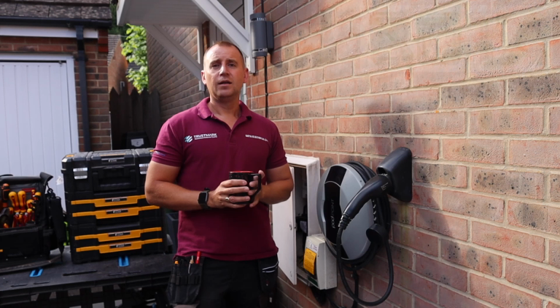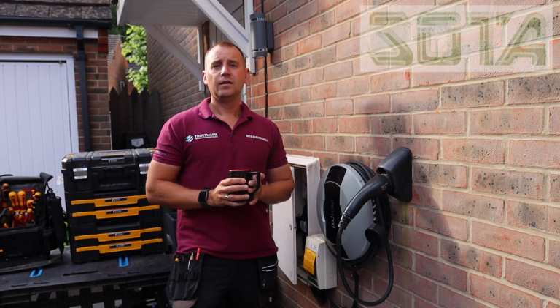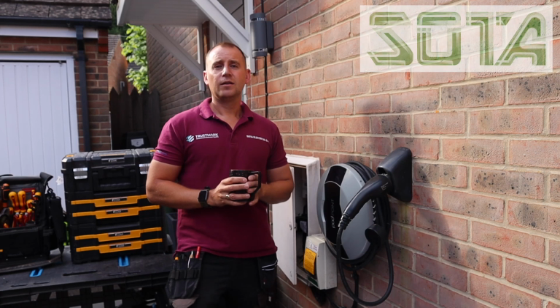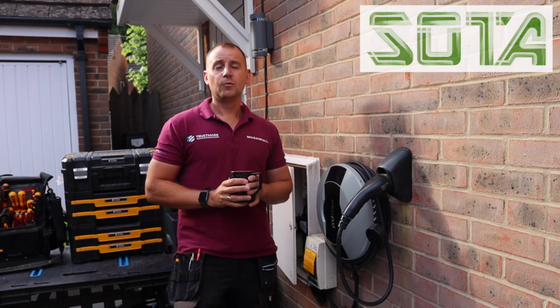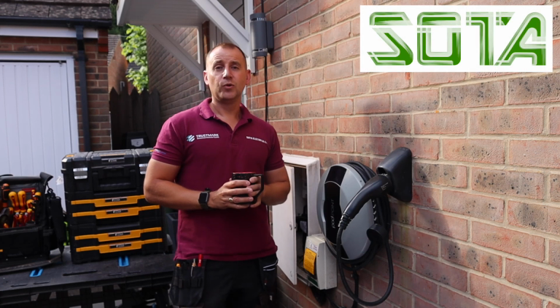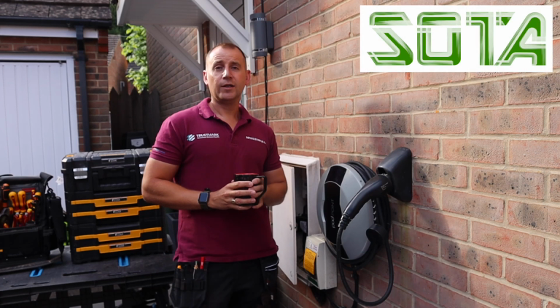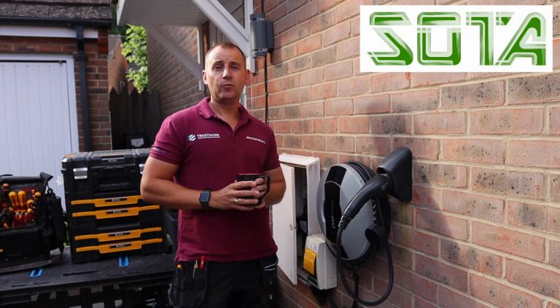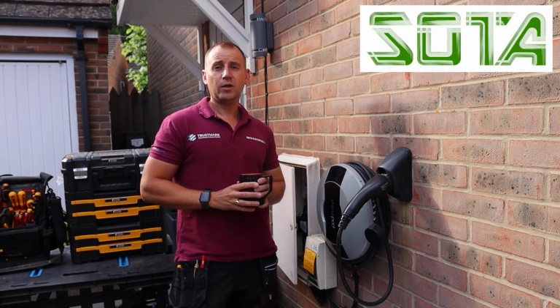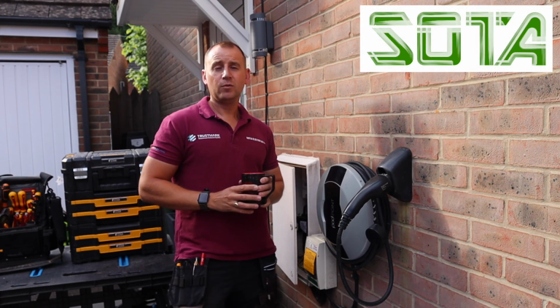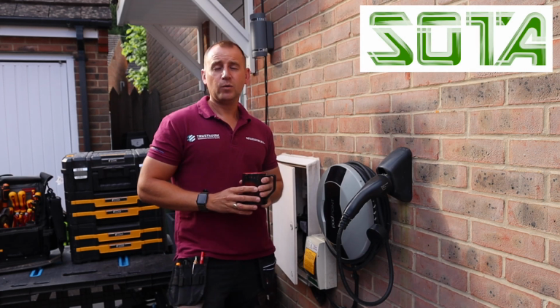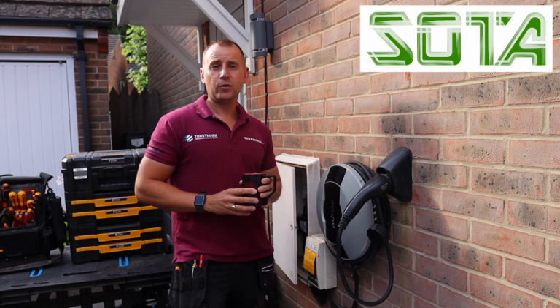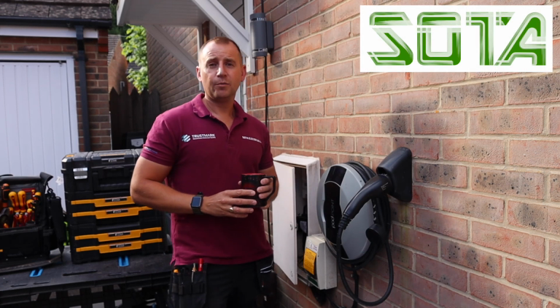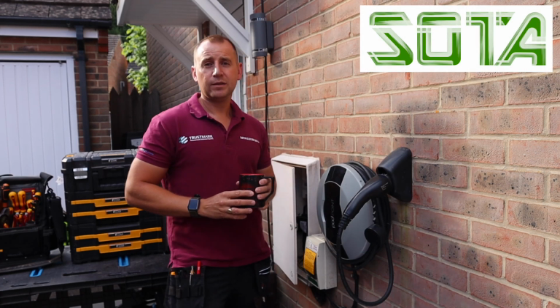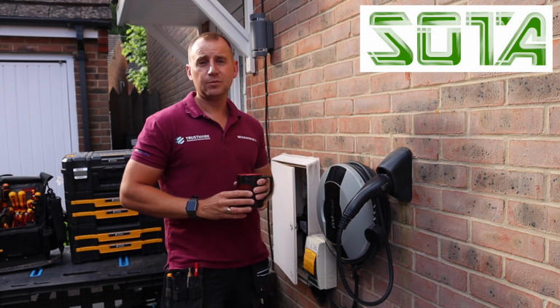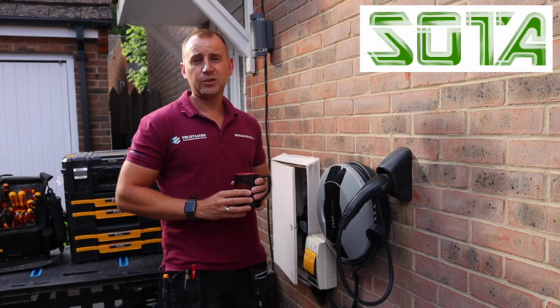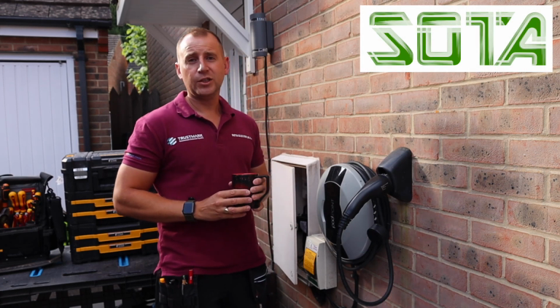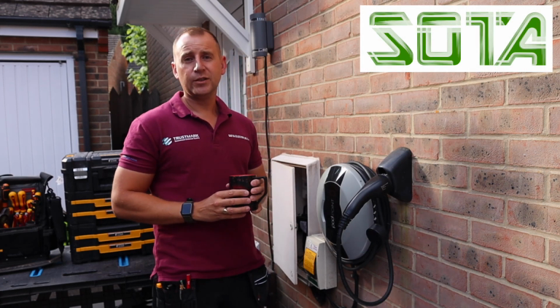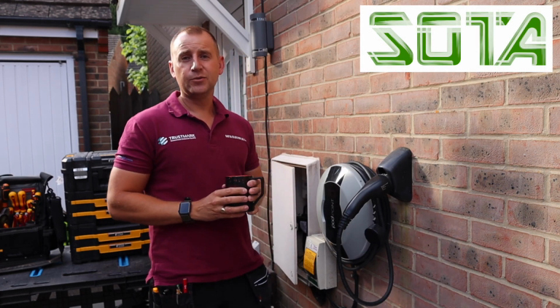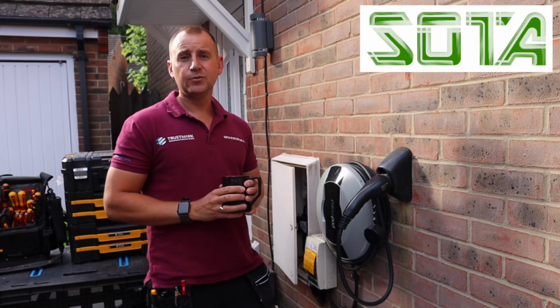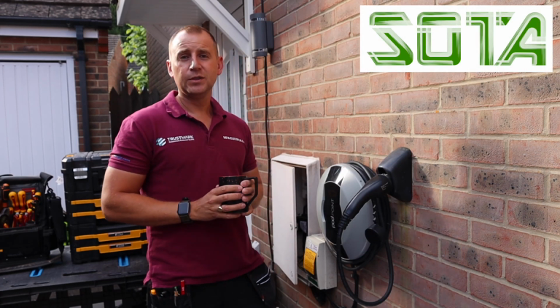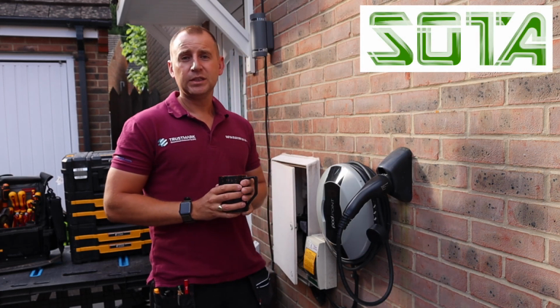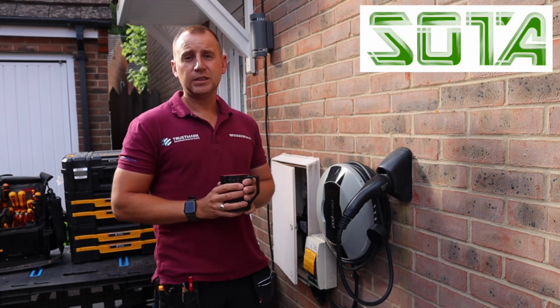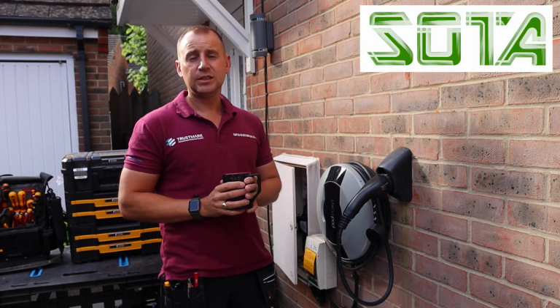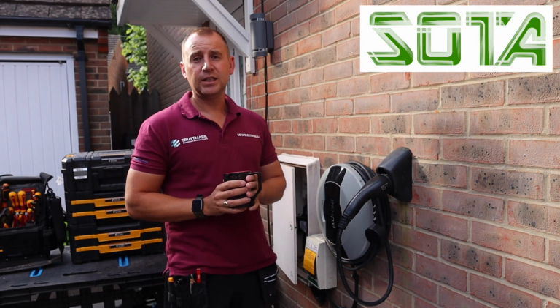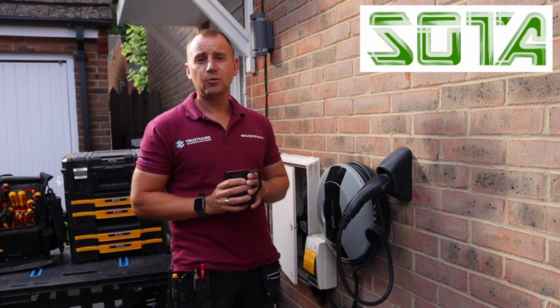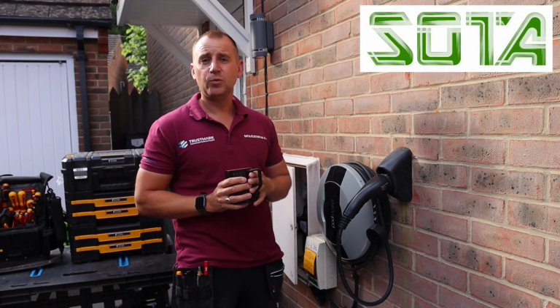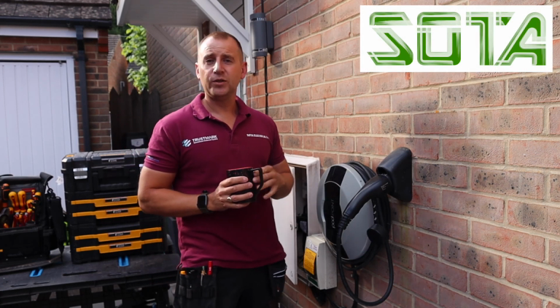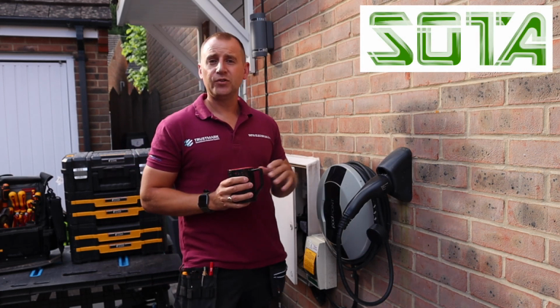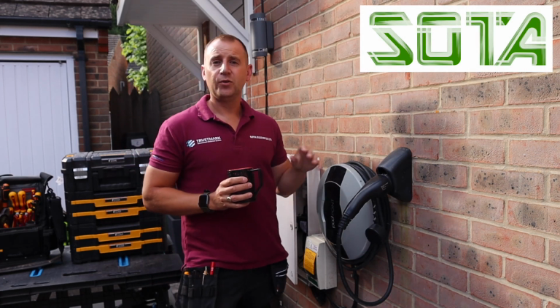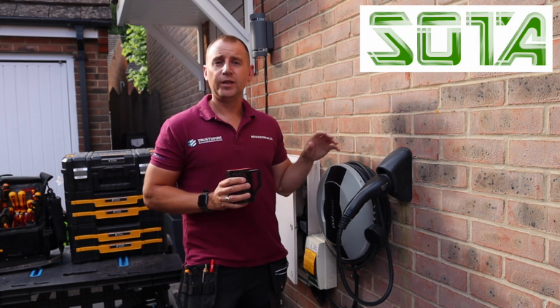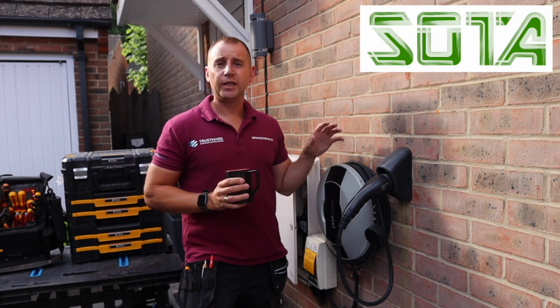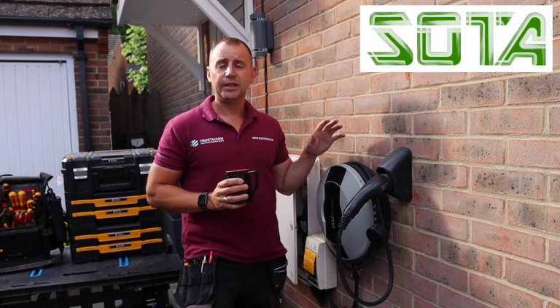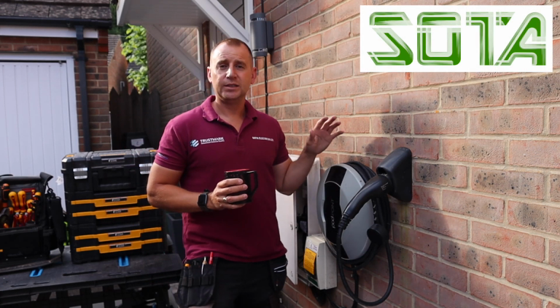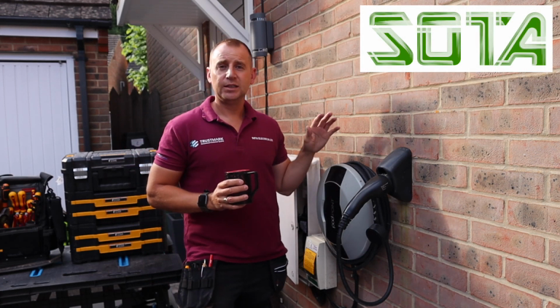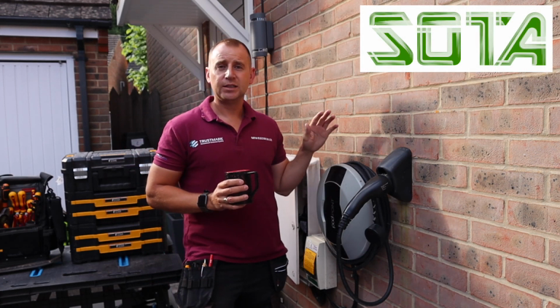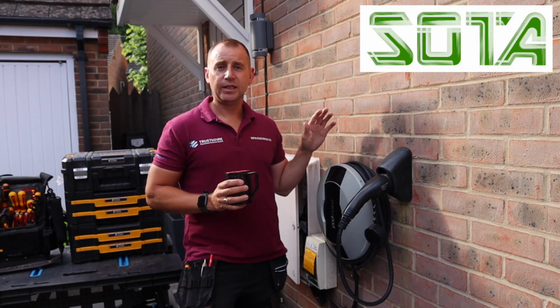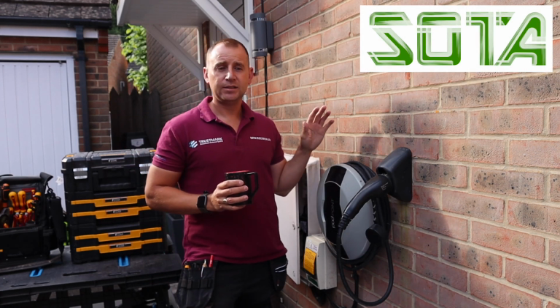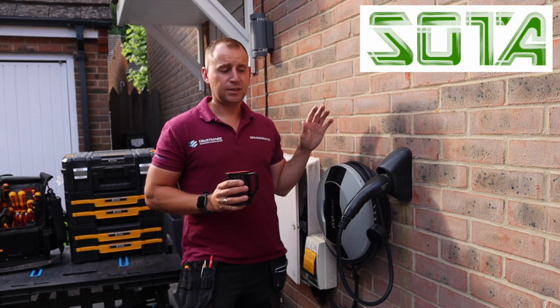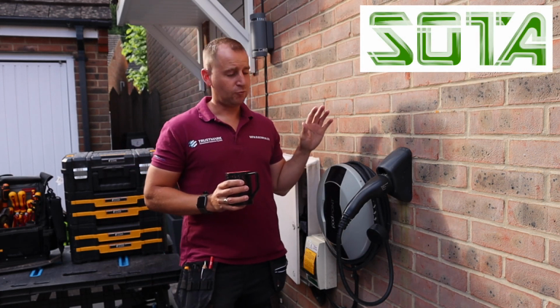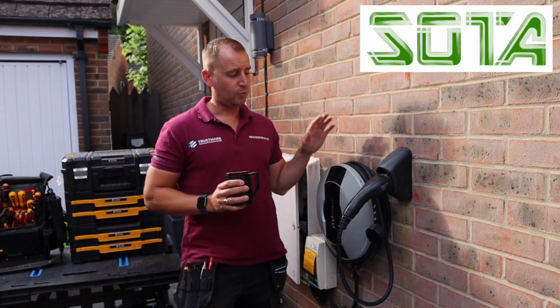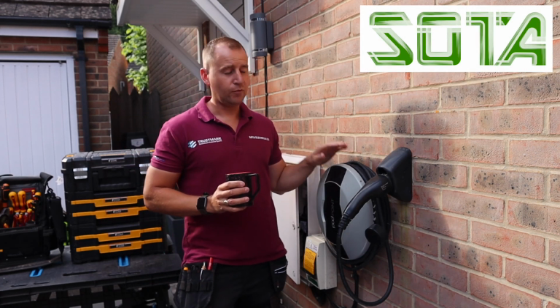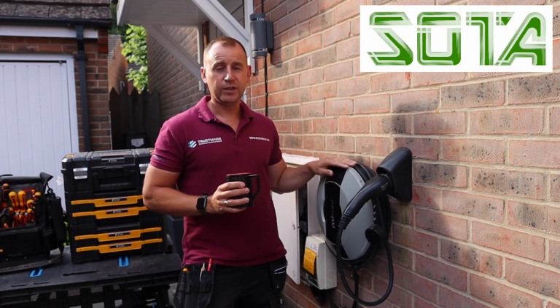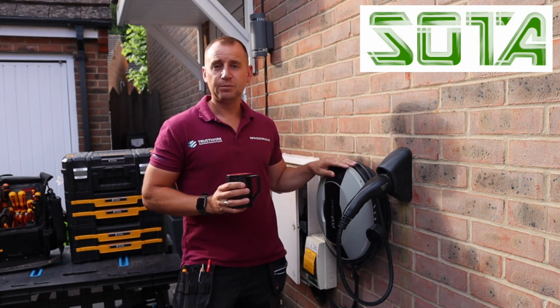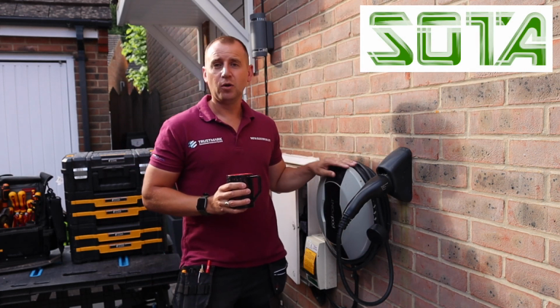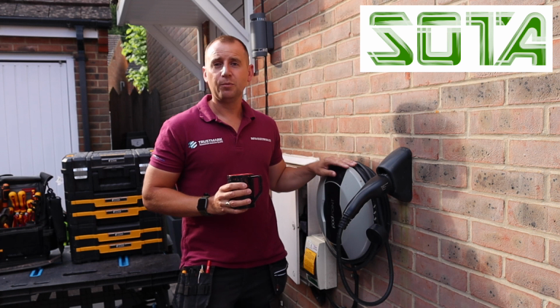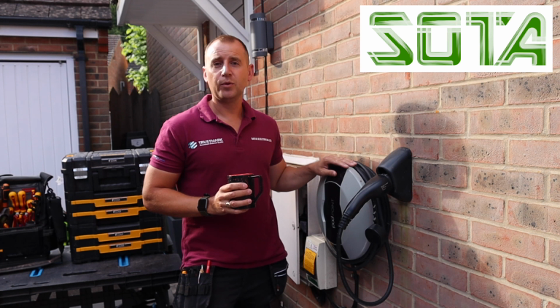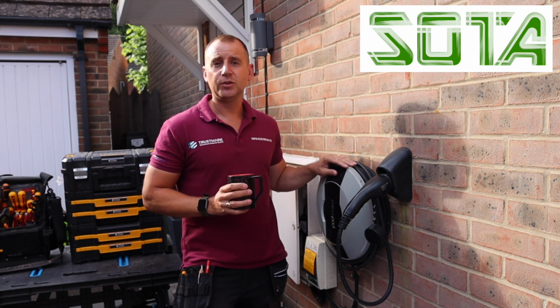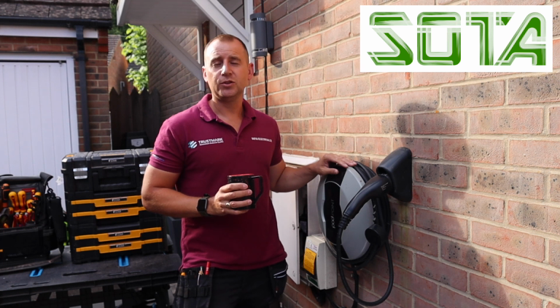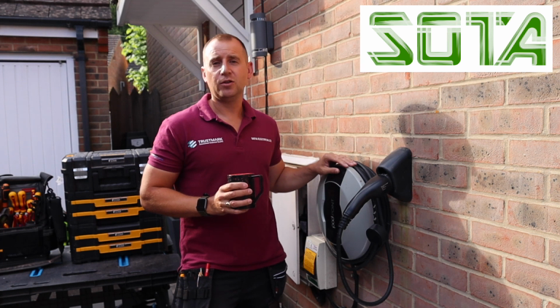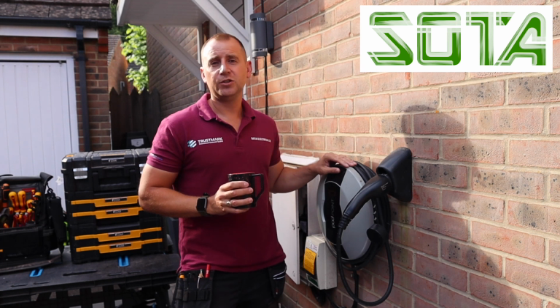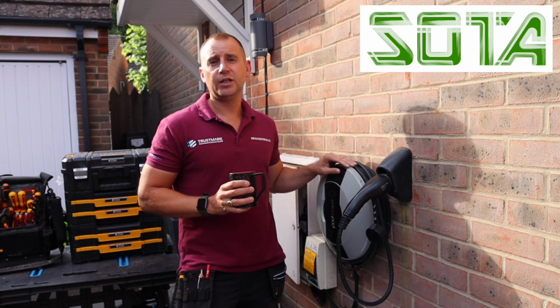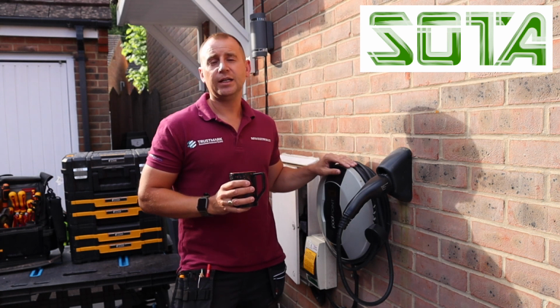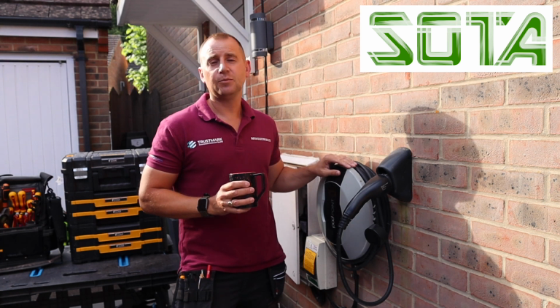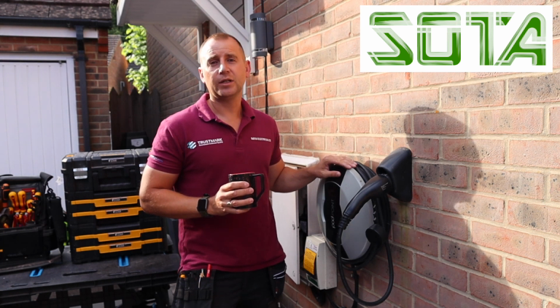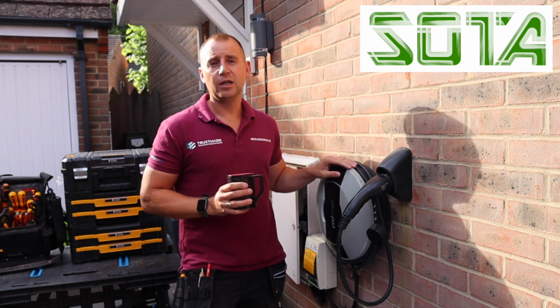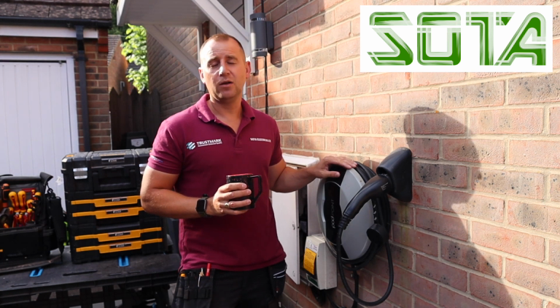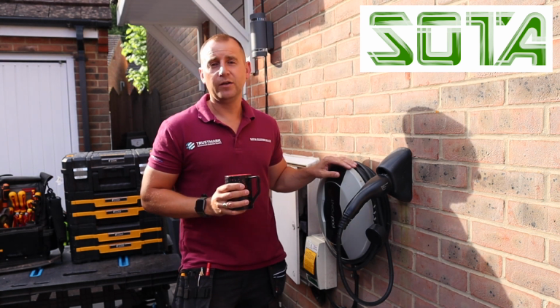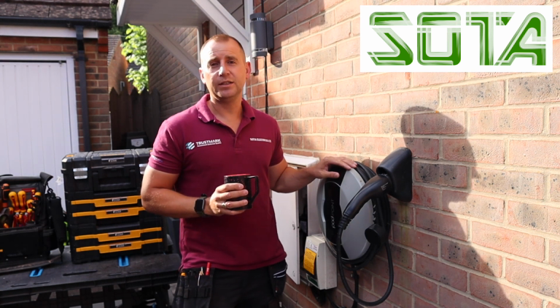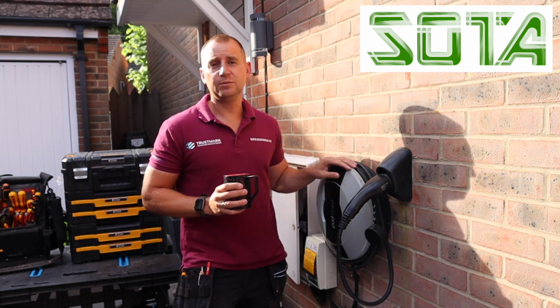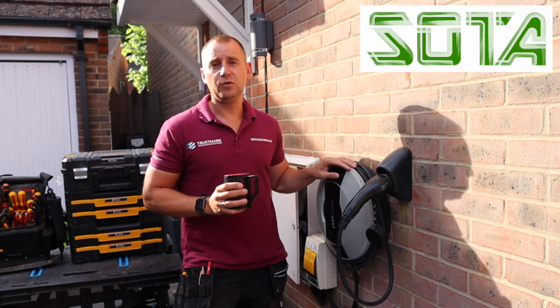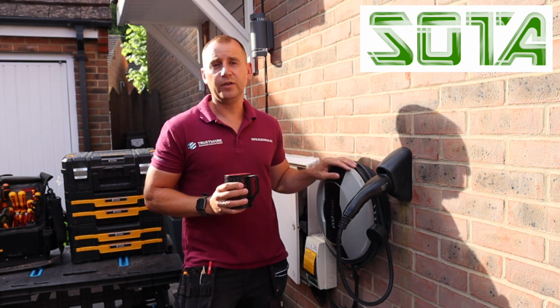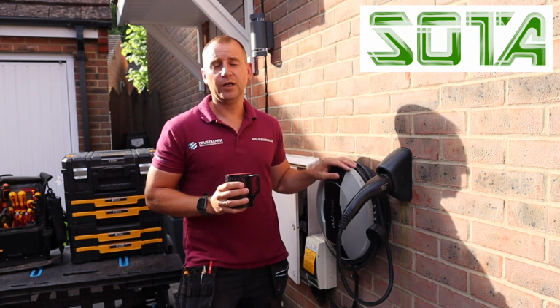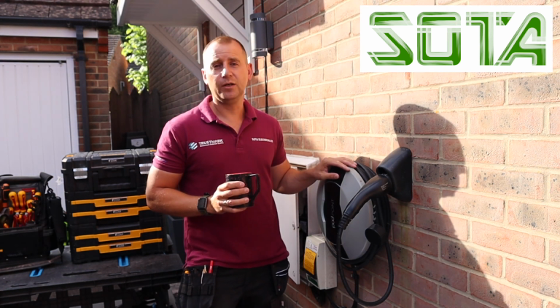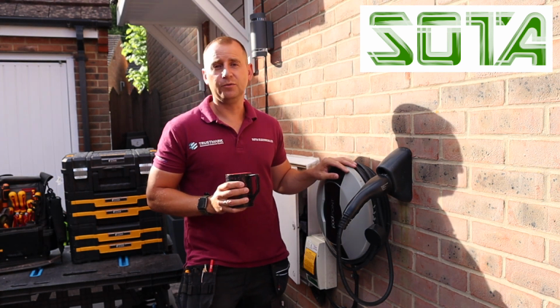Good morning everyone, welcome back to my channel. So today what we are doing is disconnecting and removing this Pod Point charger as my client is moving home.